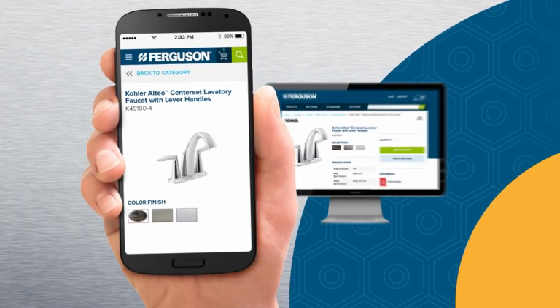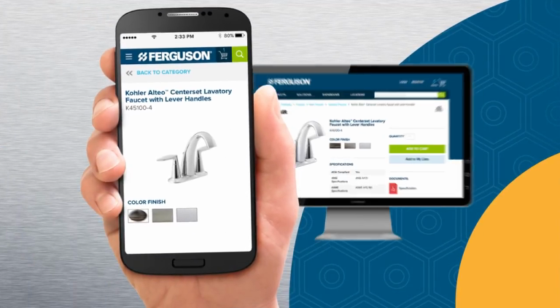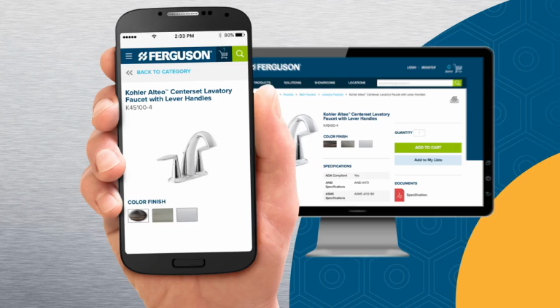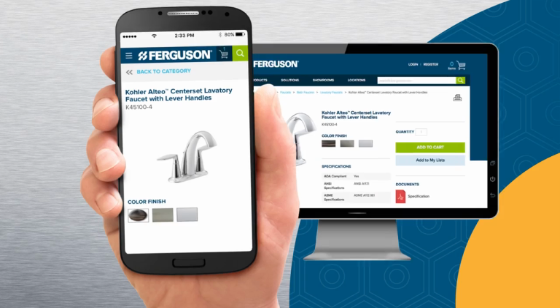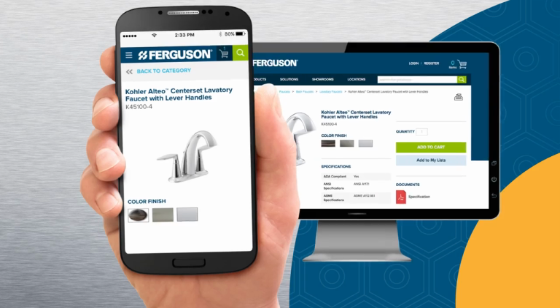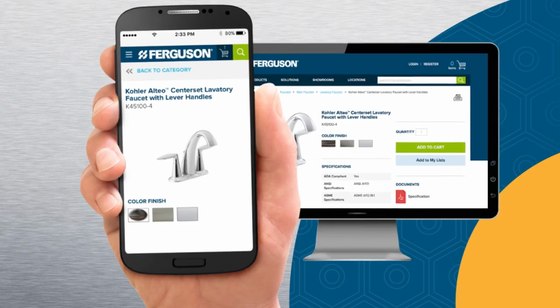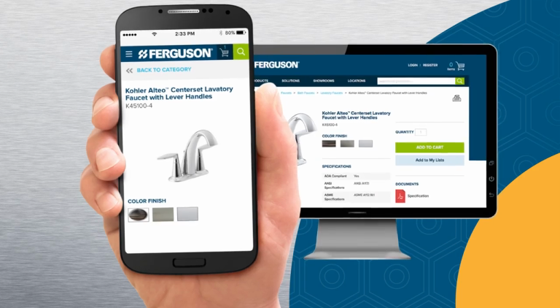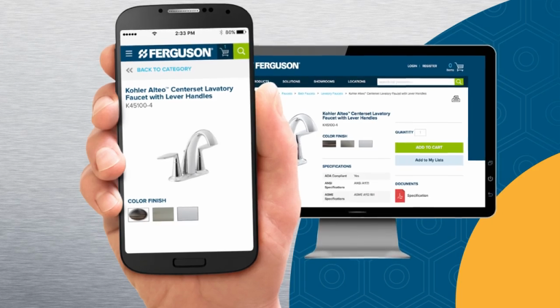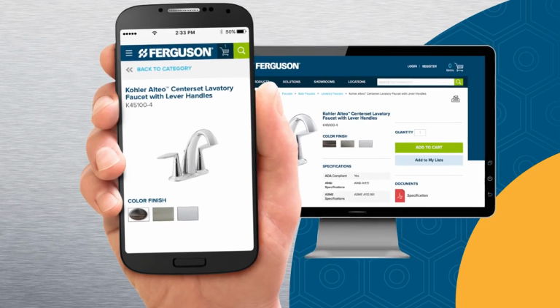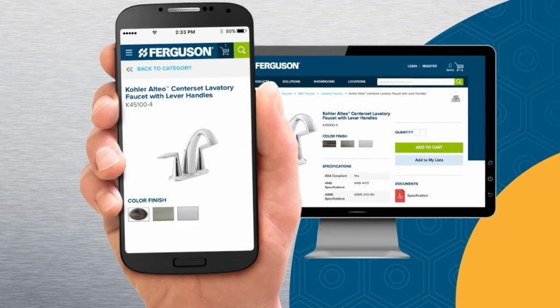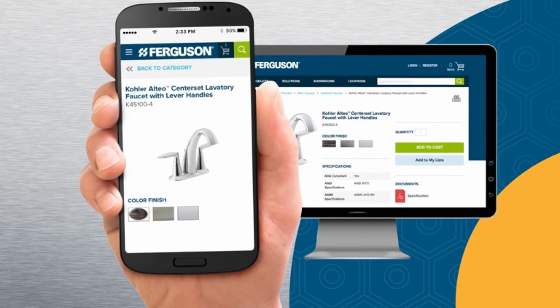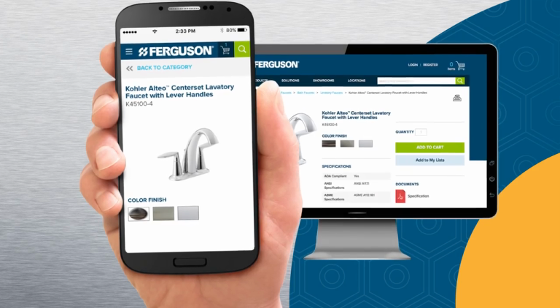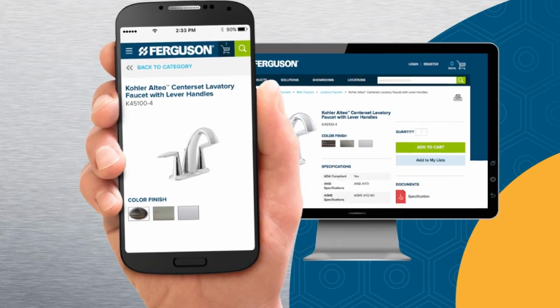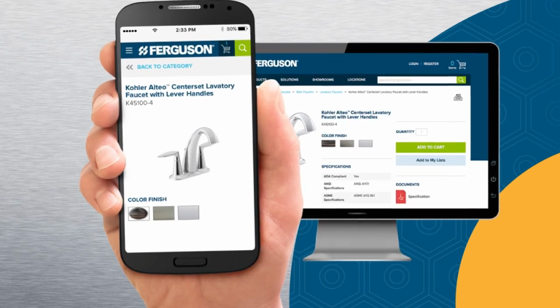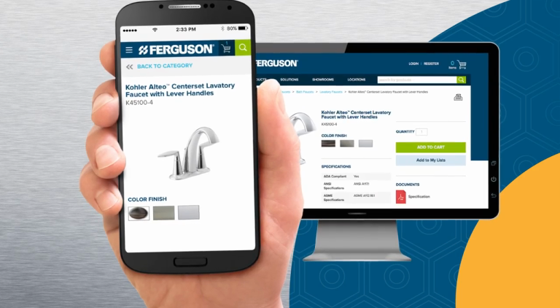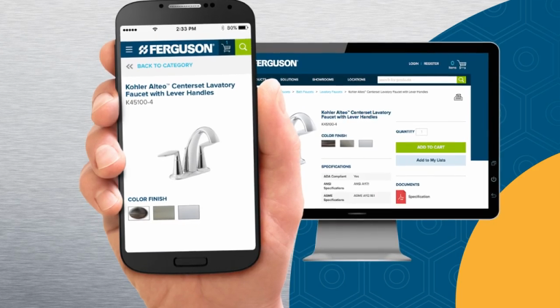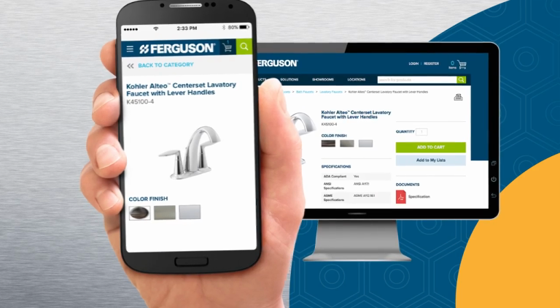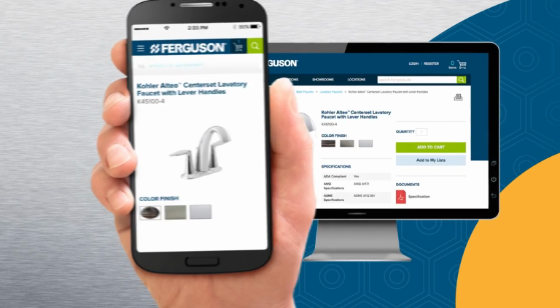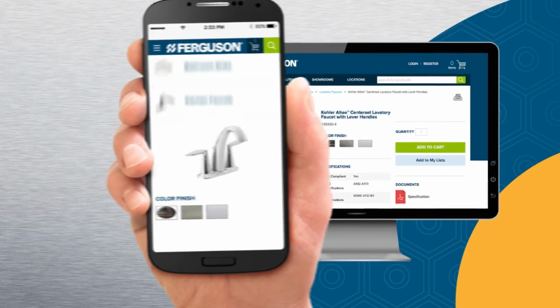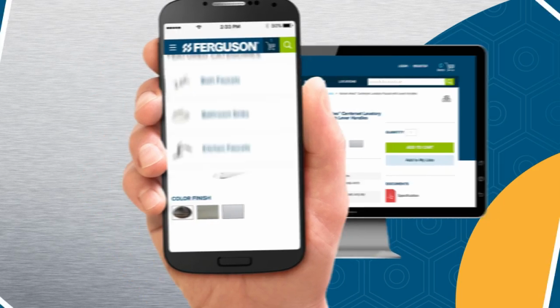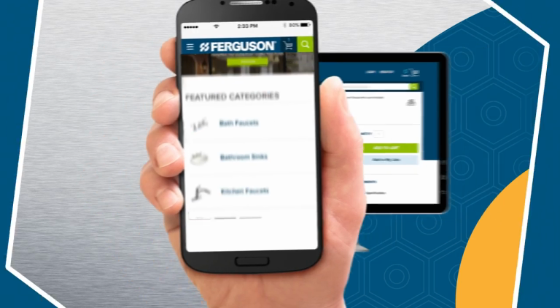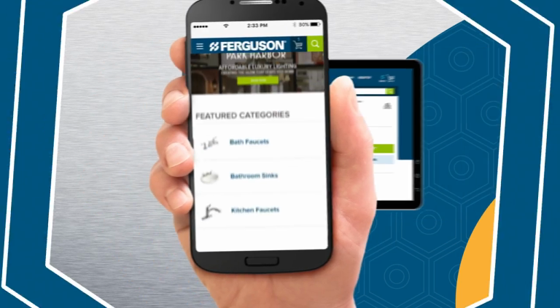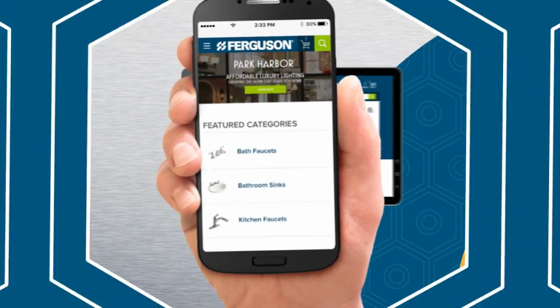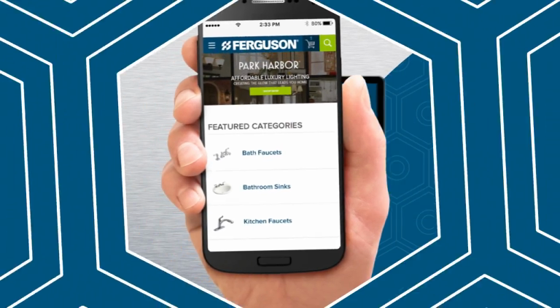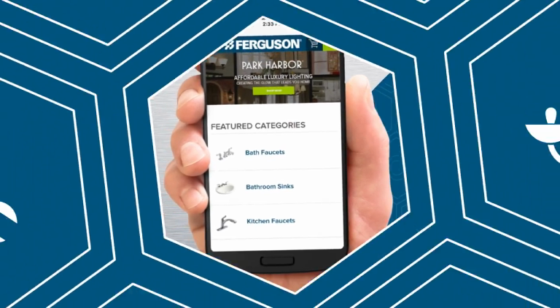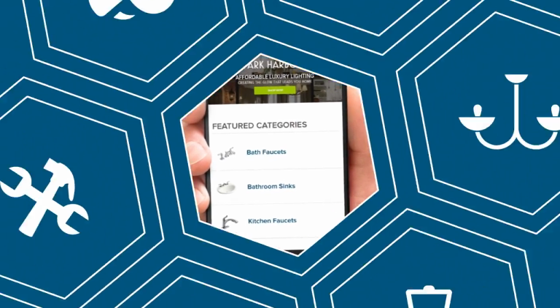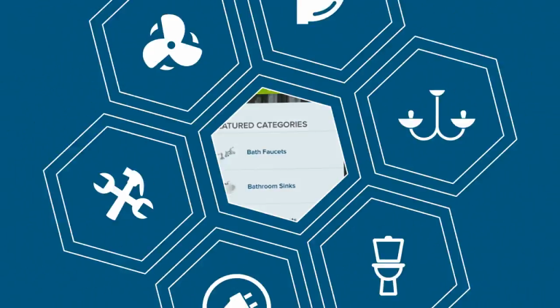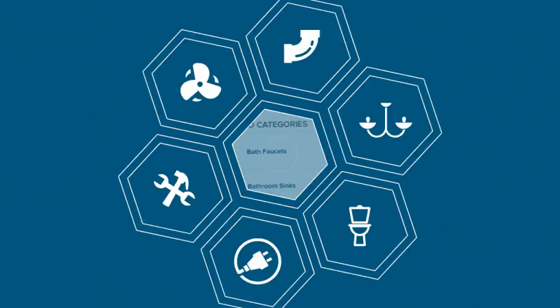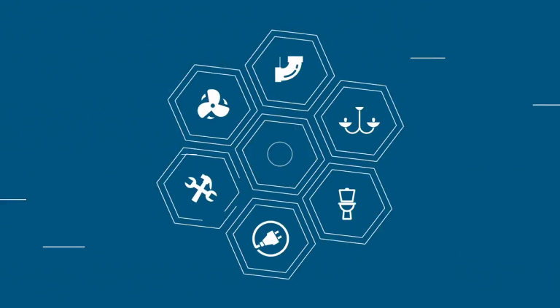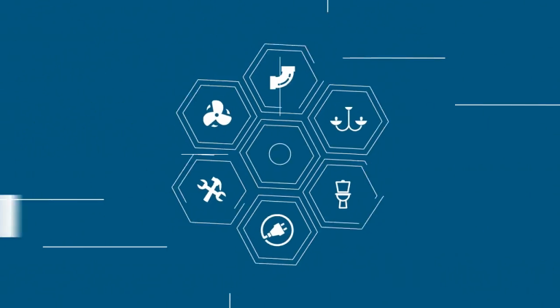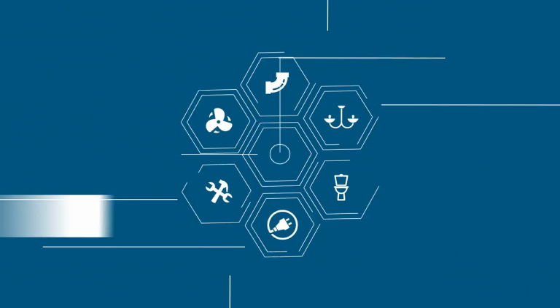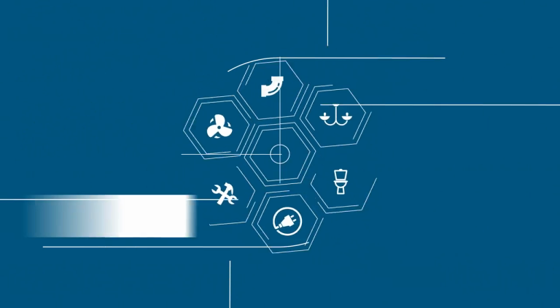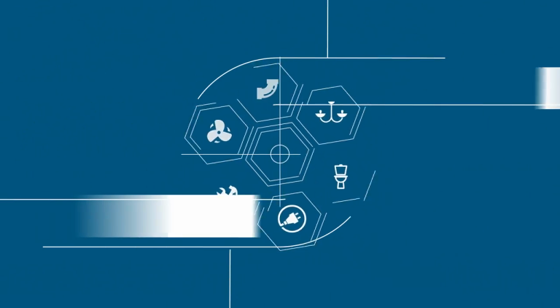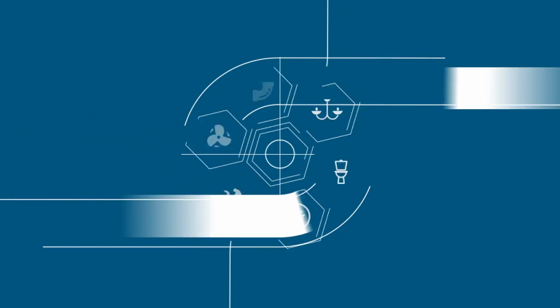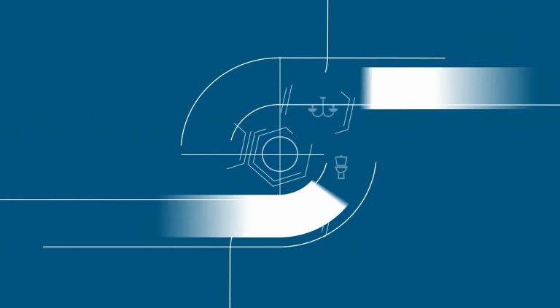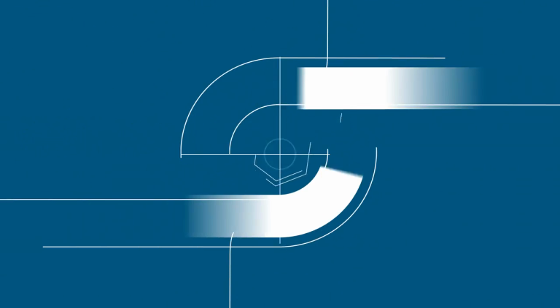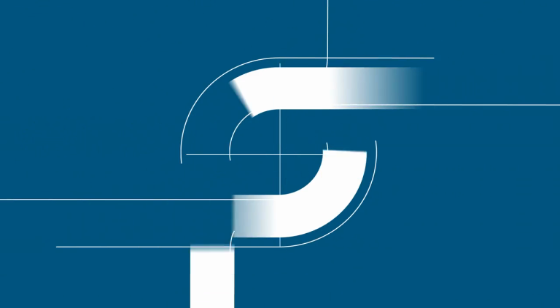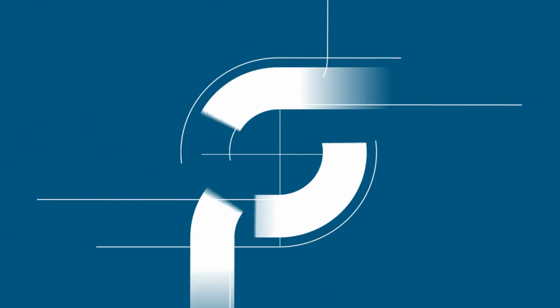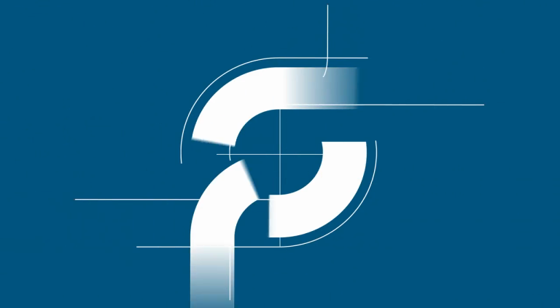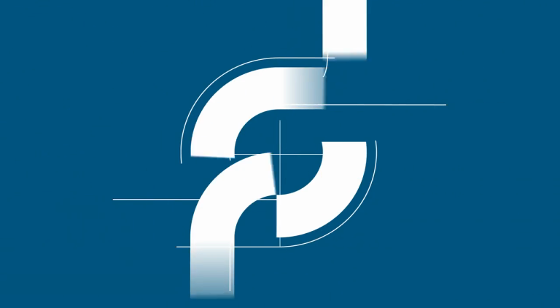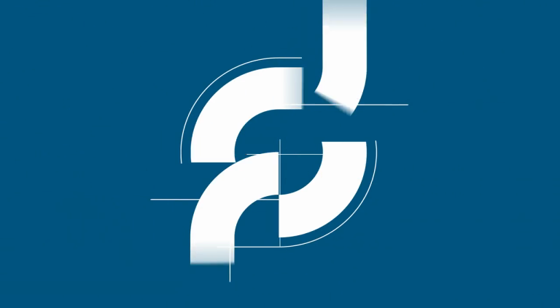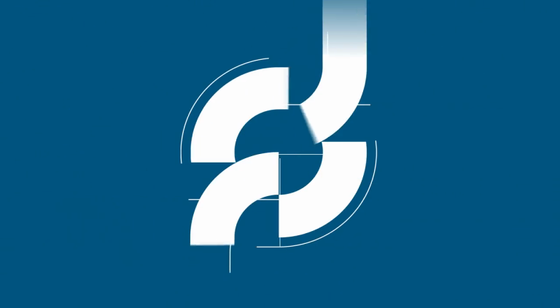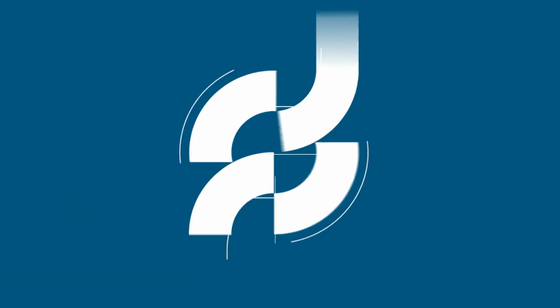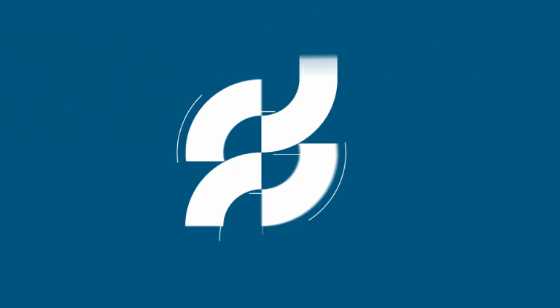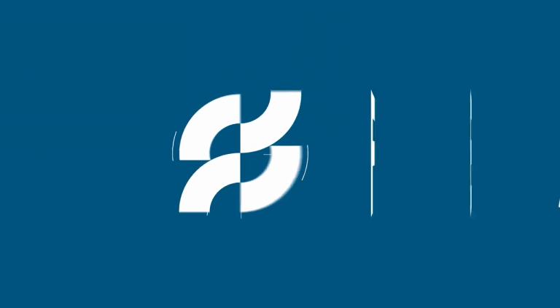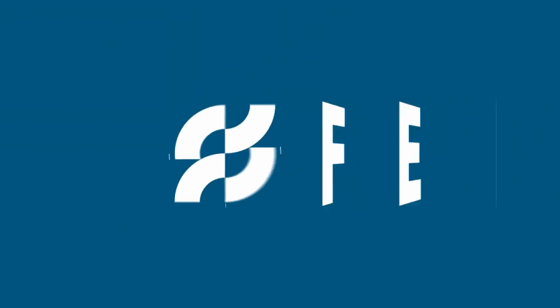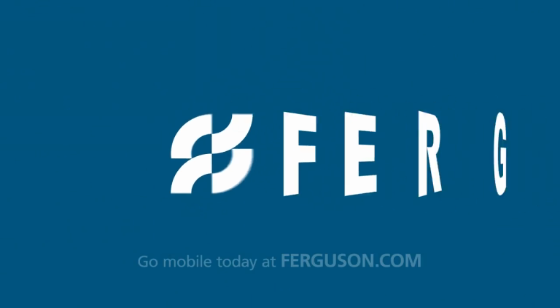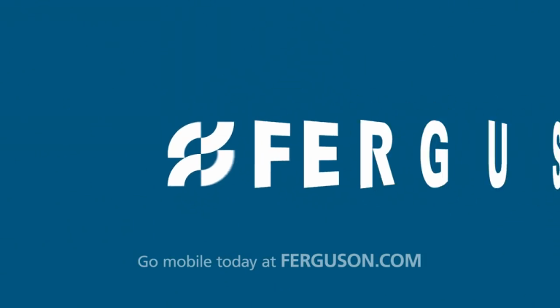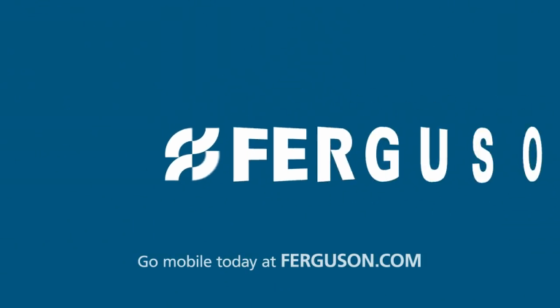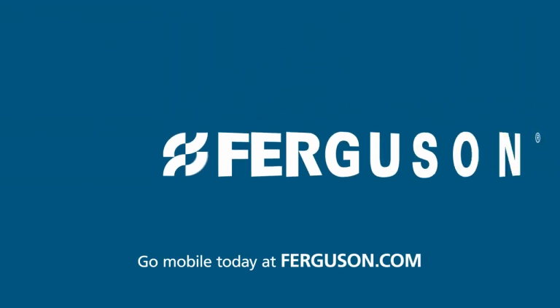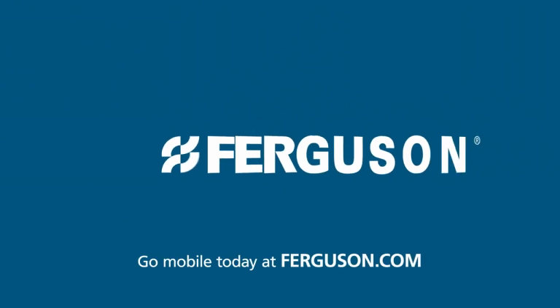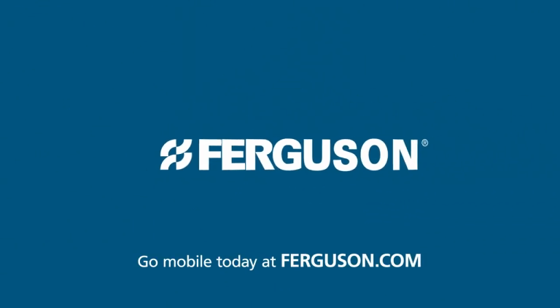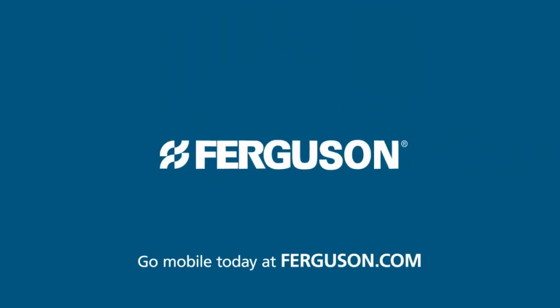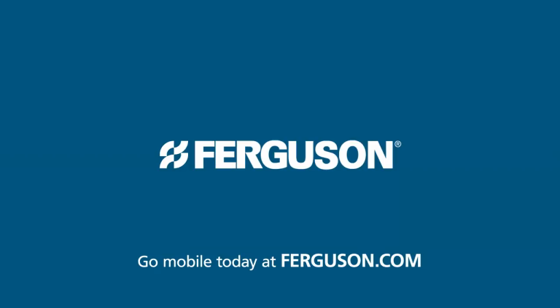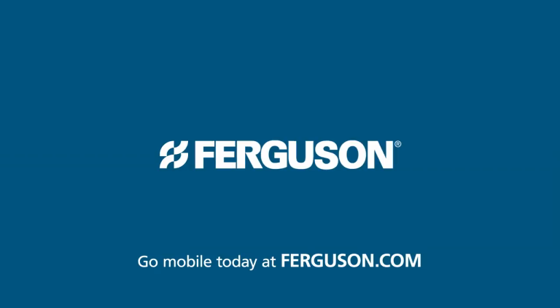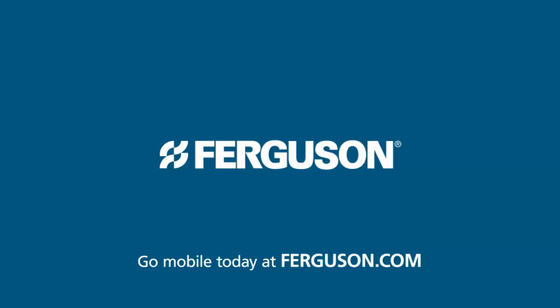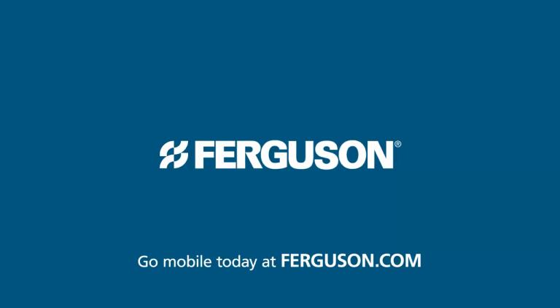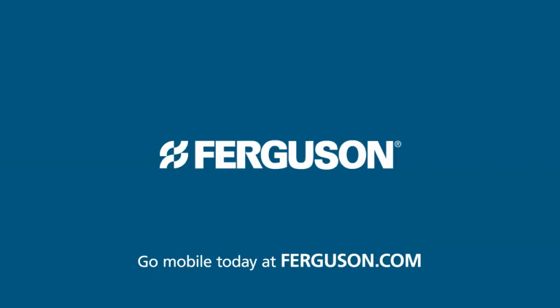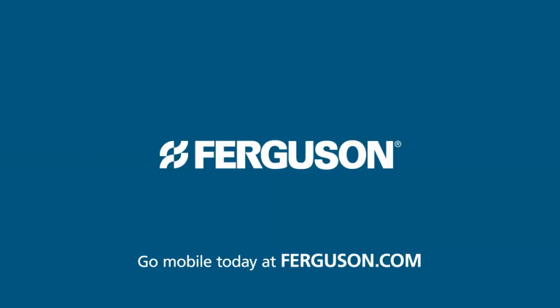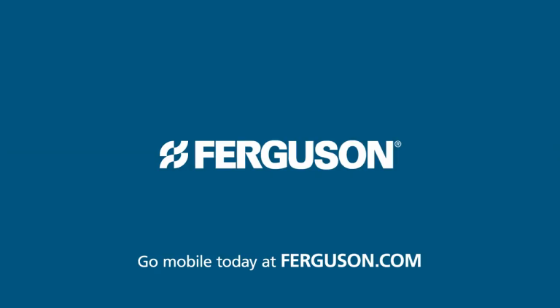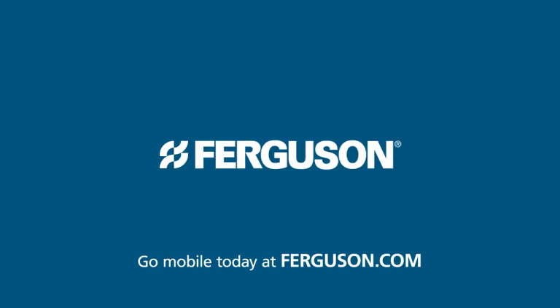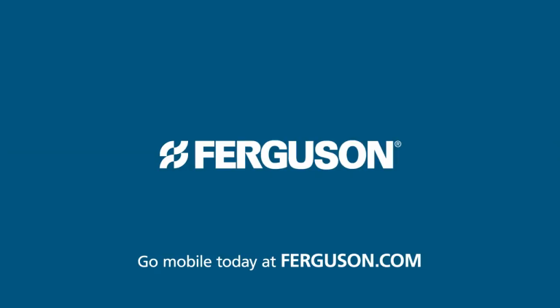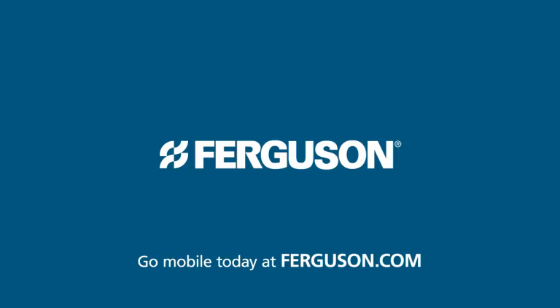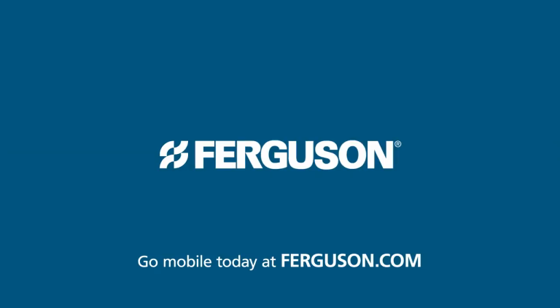Or start an order on the job site and complete it at the office. Expect more, get more at Ferguson.com.